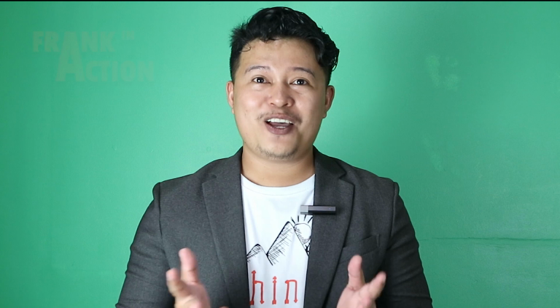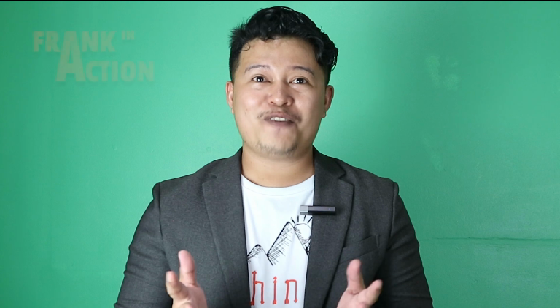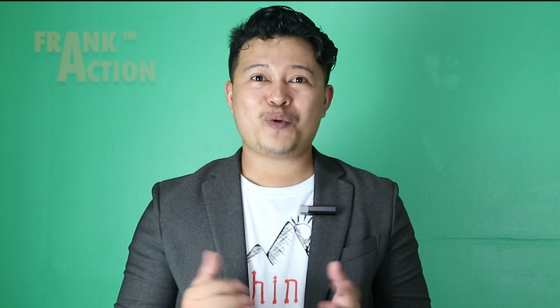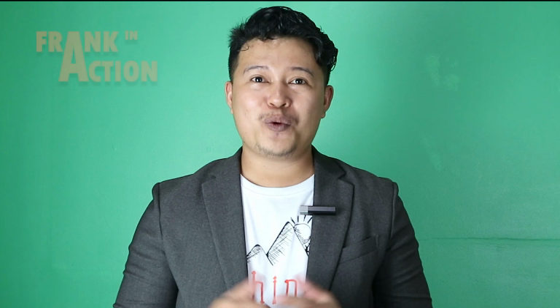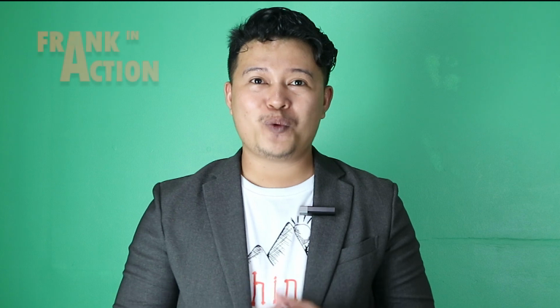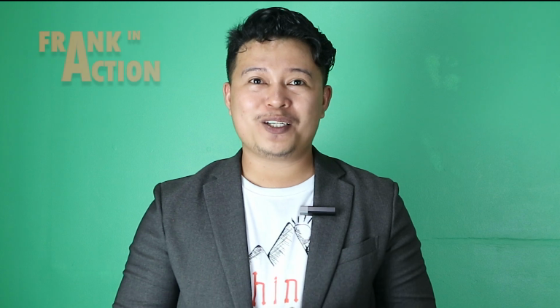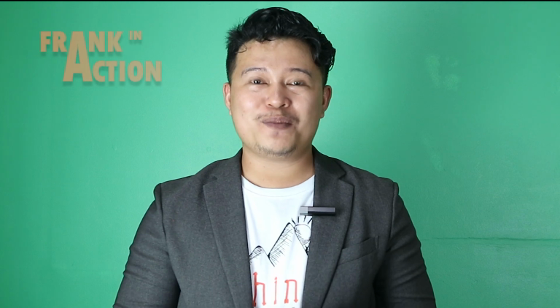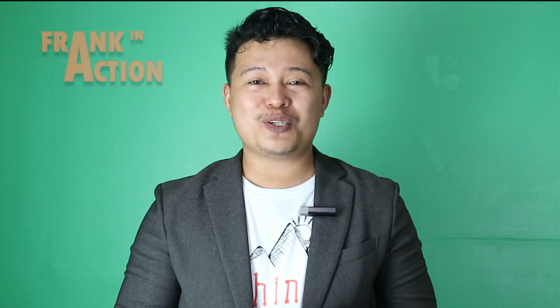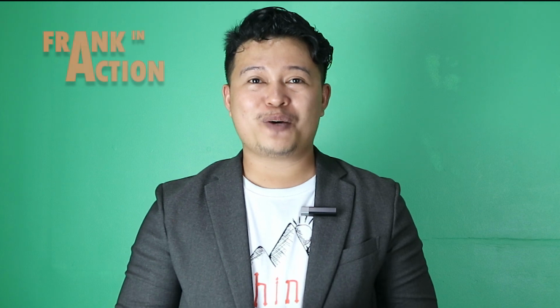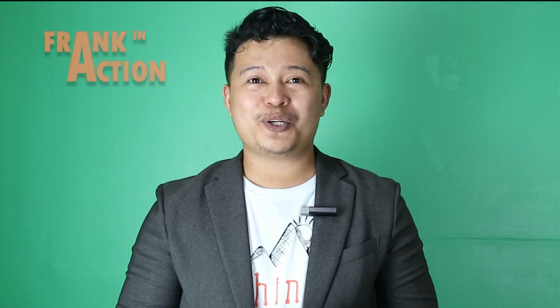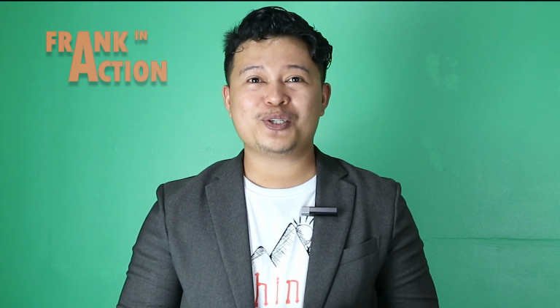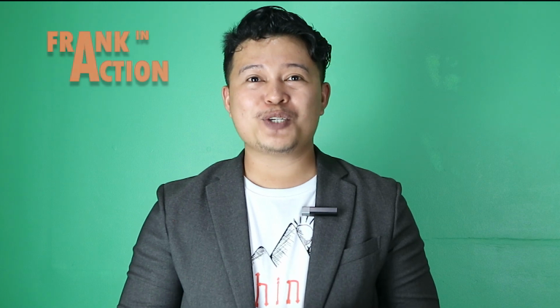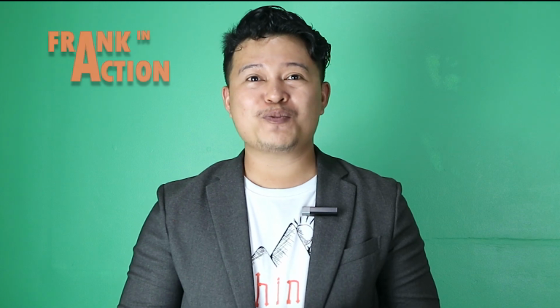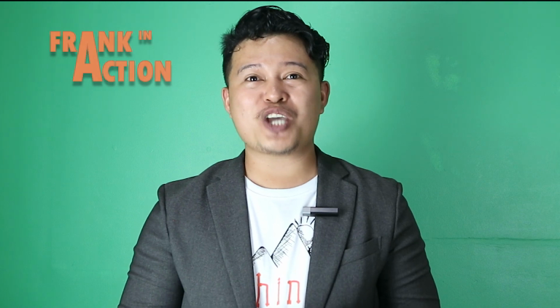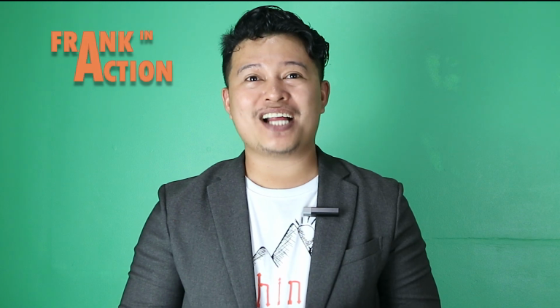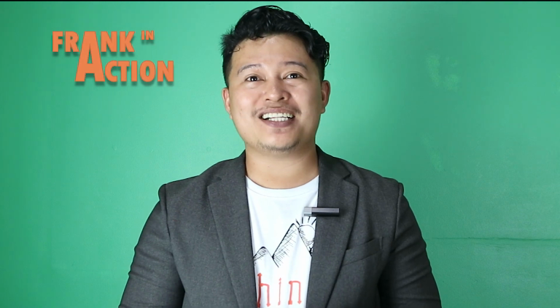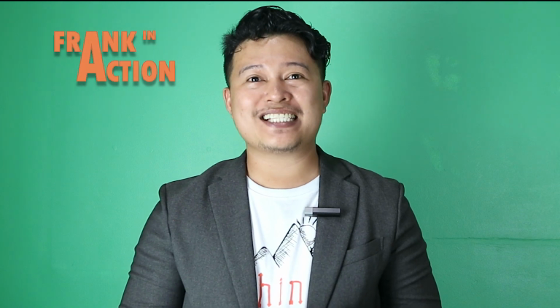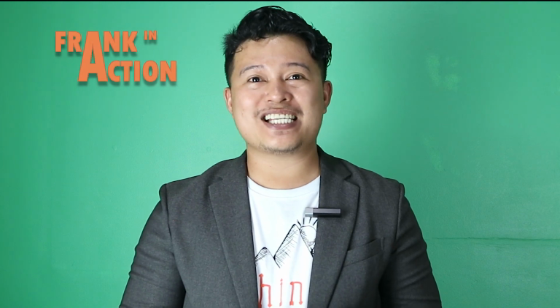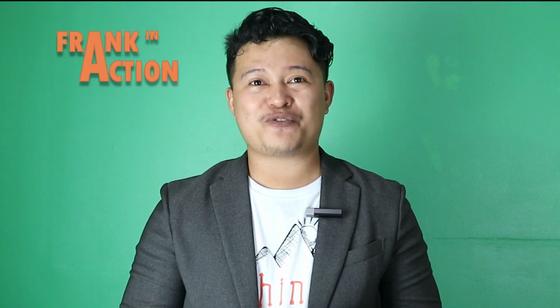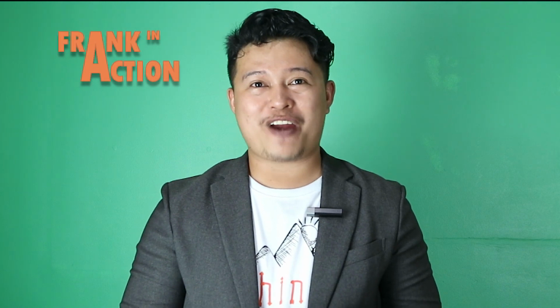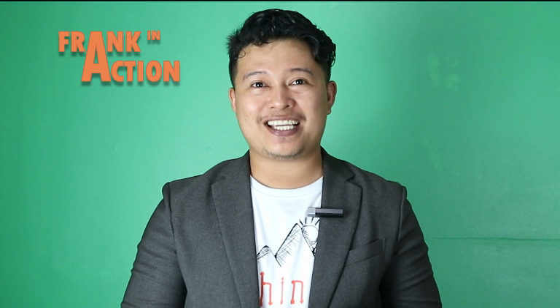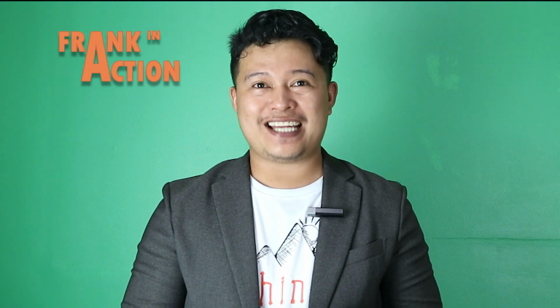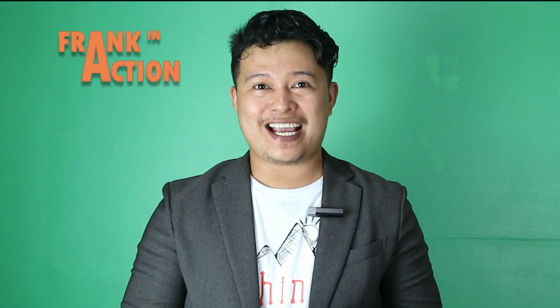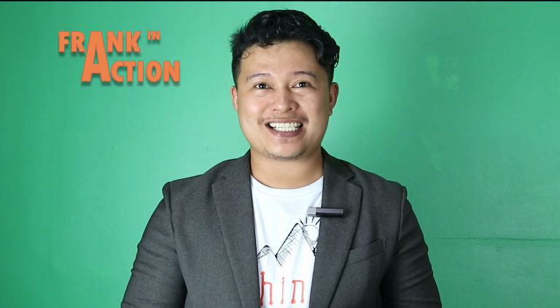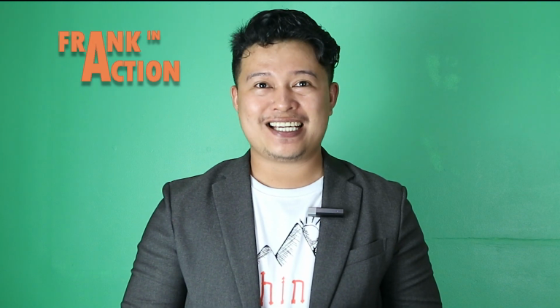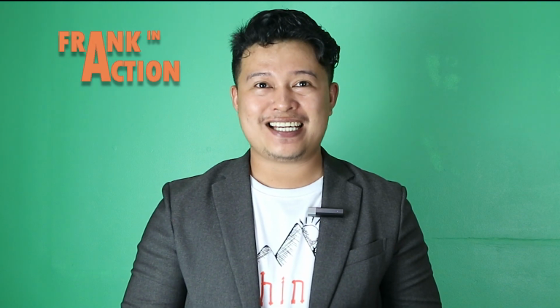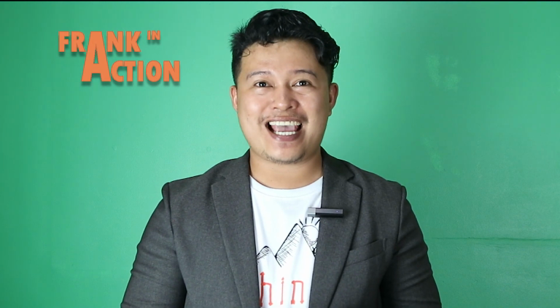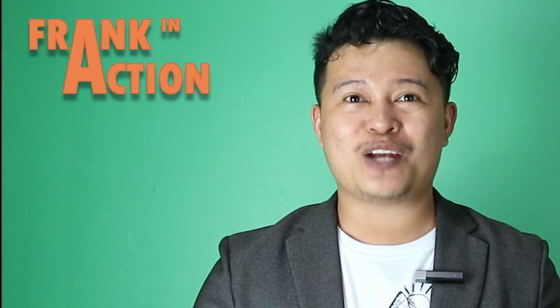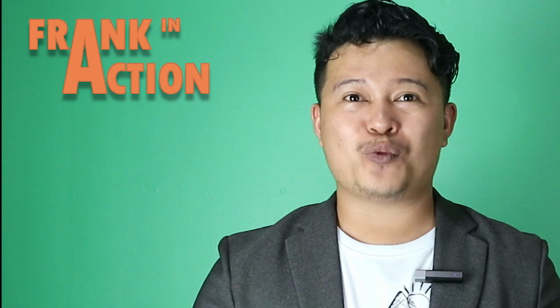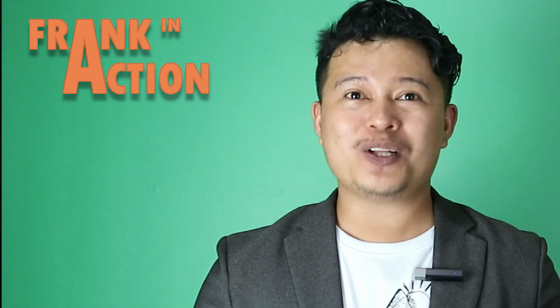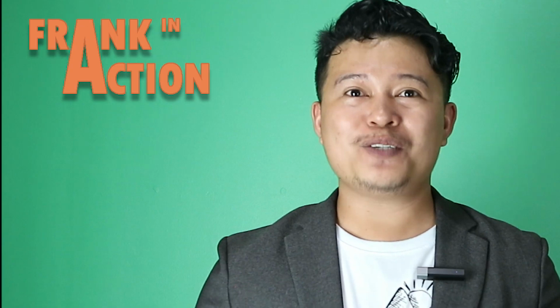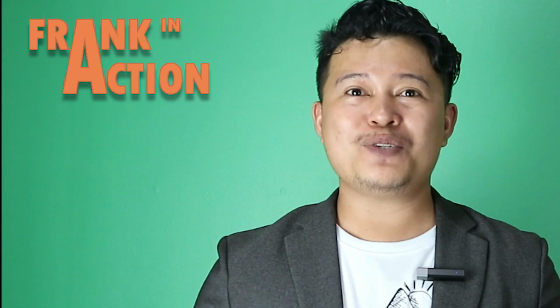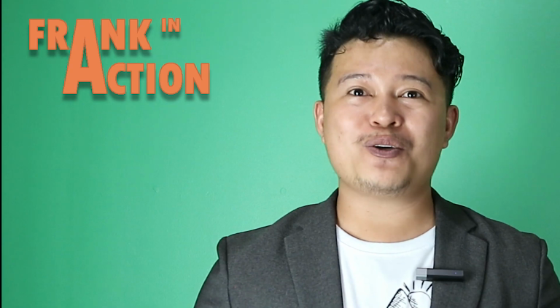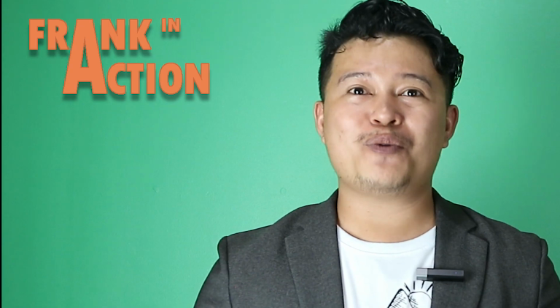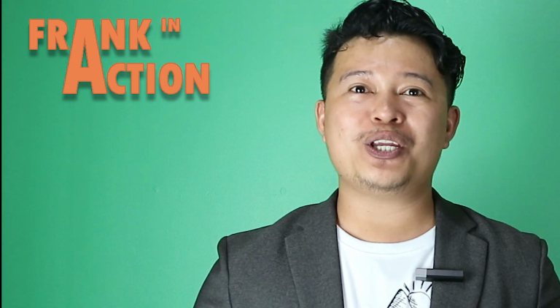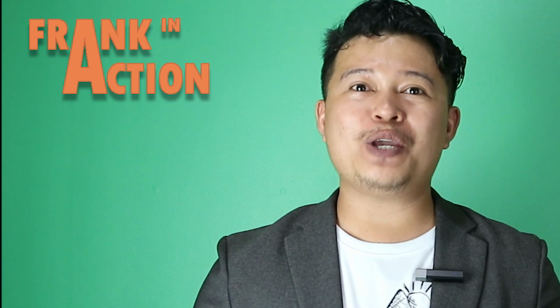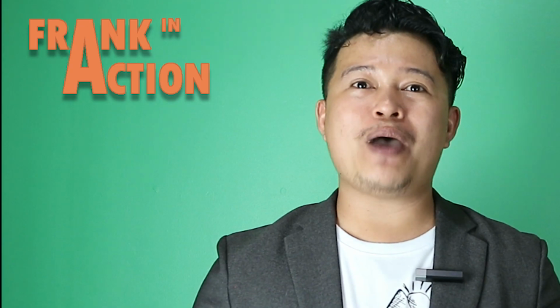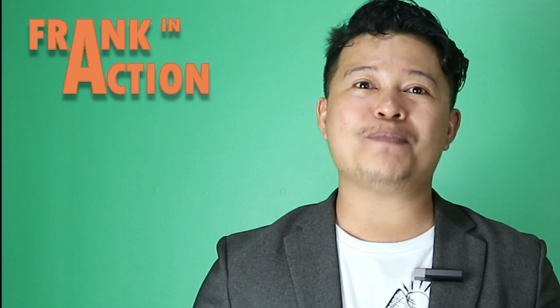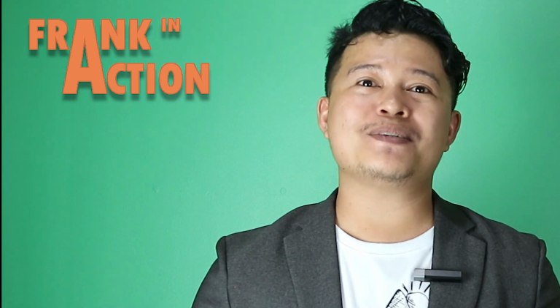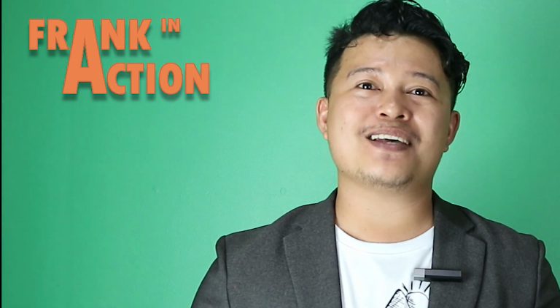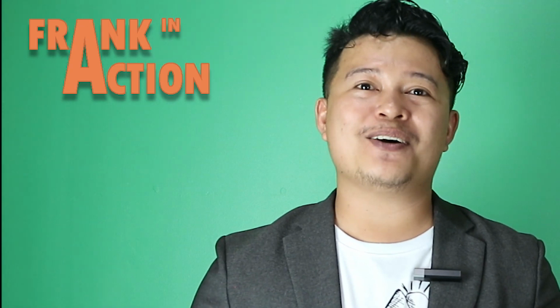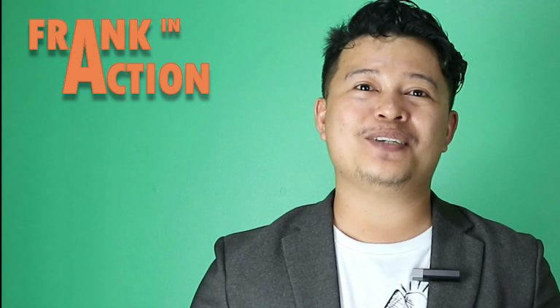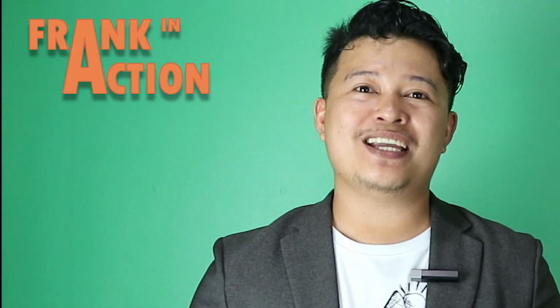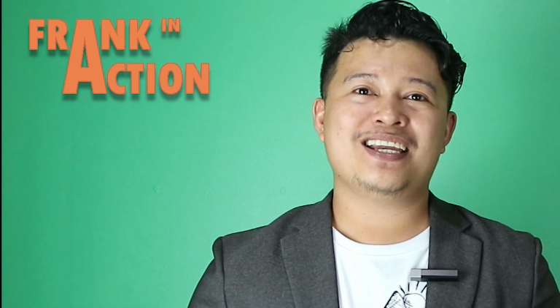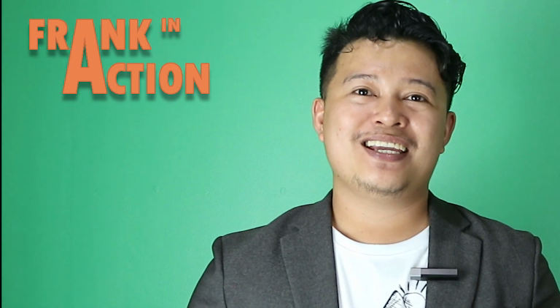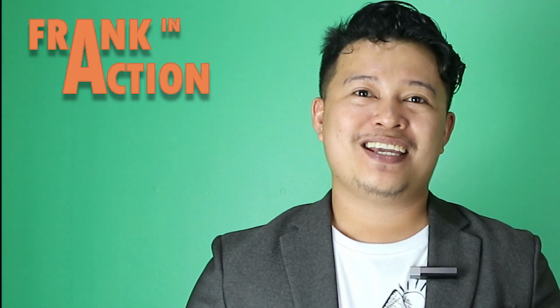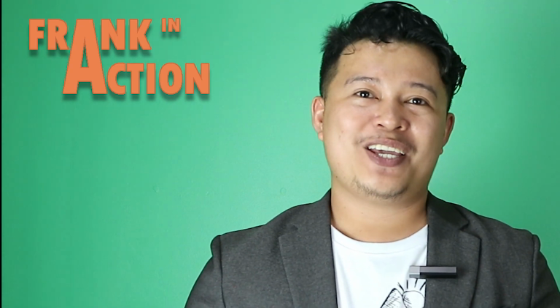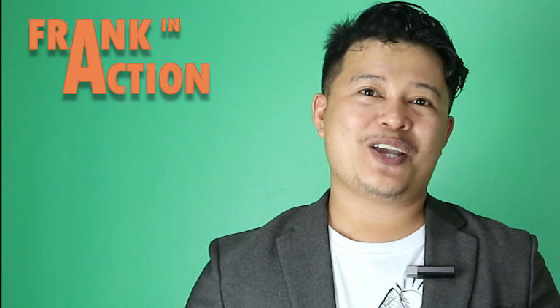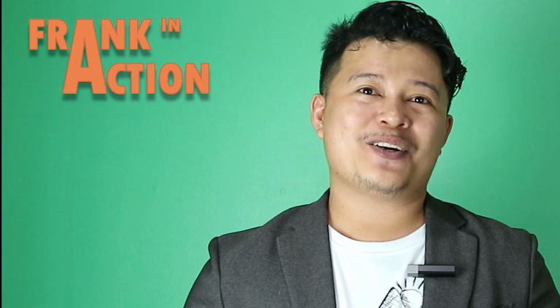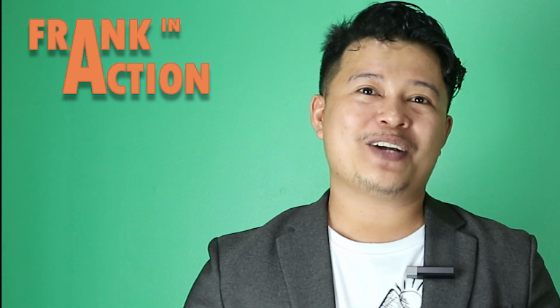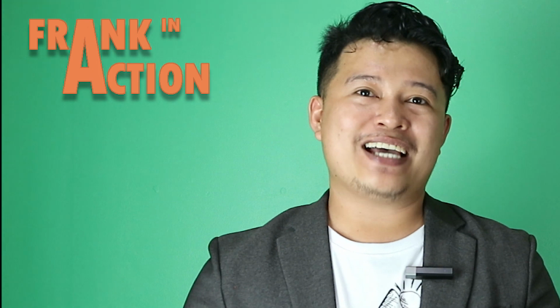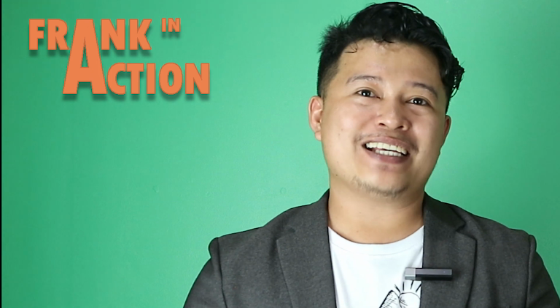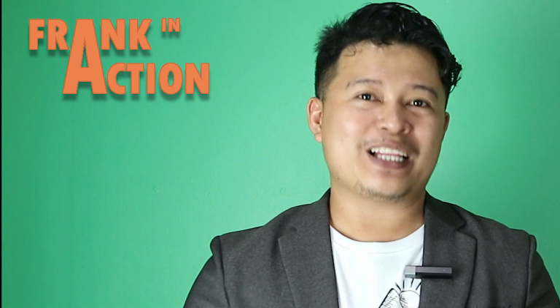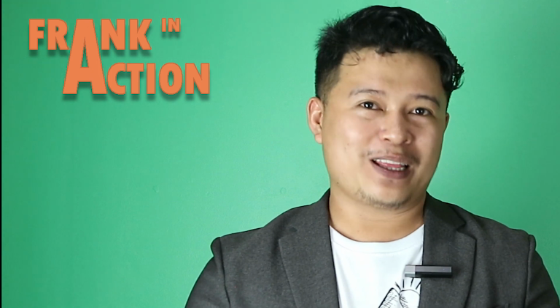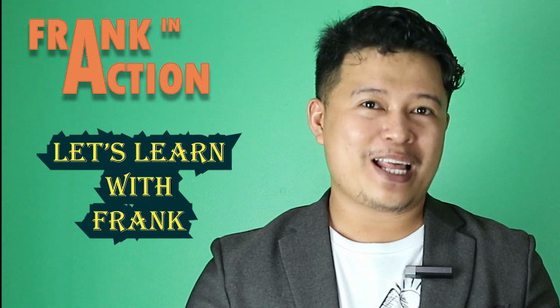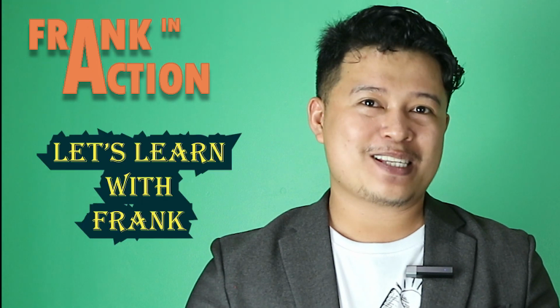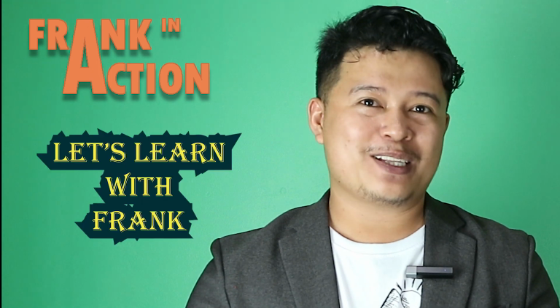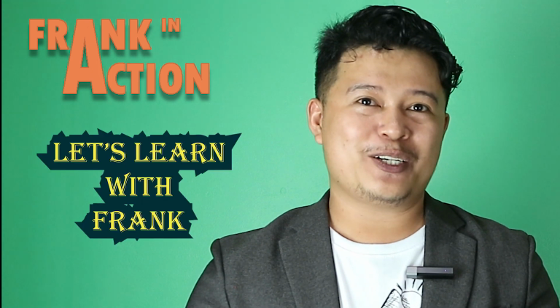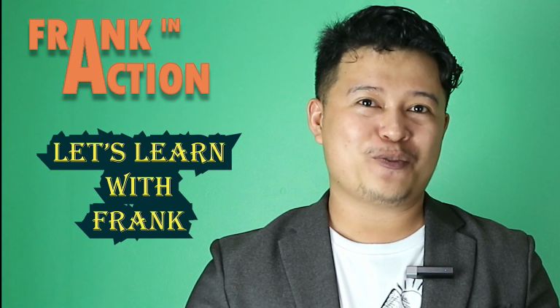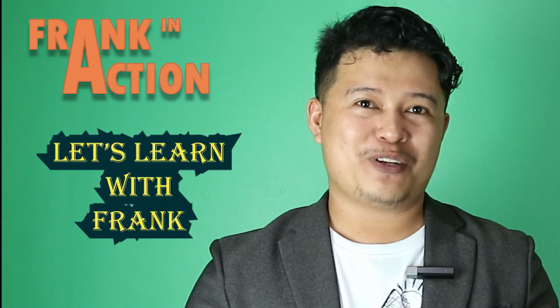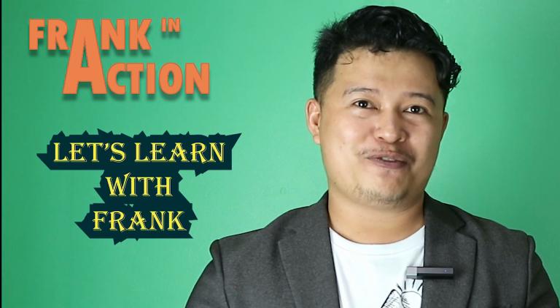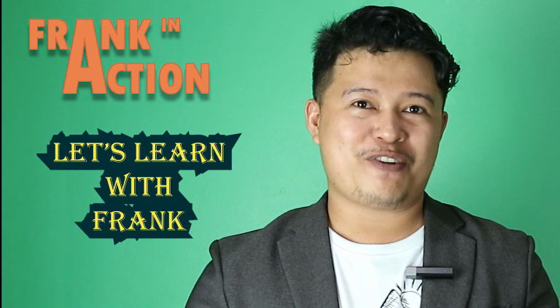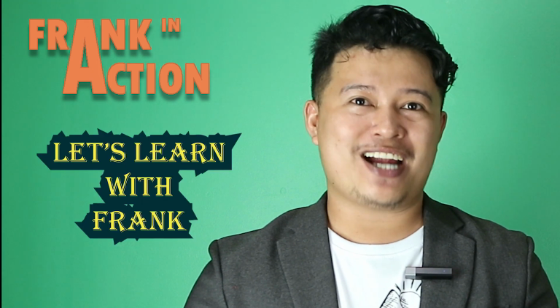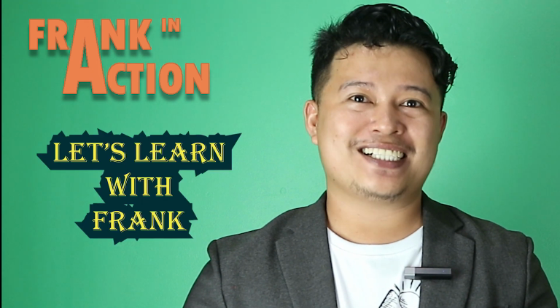Hello everyone, welcome to our YouTube channel. This is Frank in Action, and welcome to our new episode here at Let's Learn with Frank.